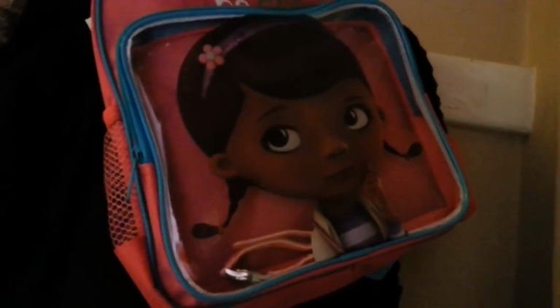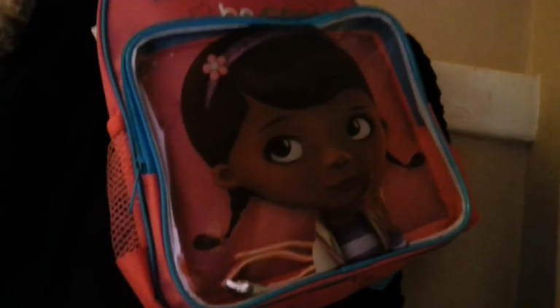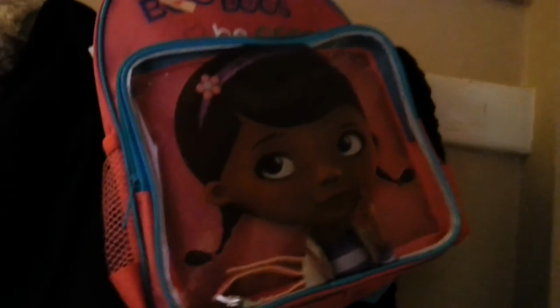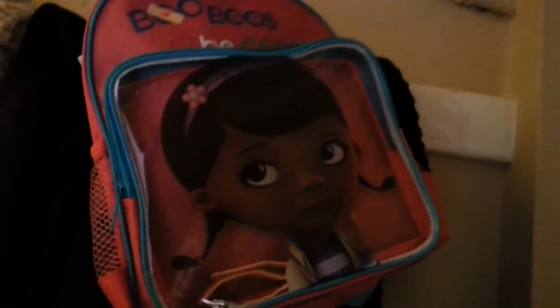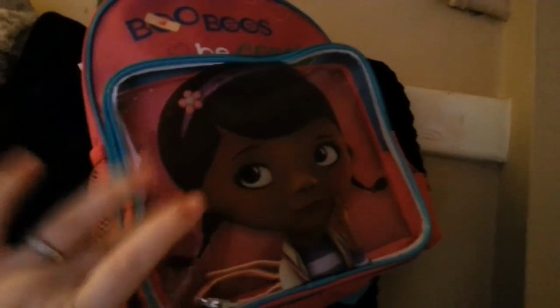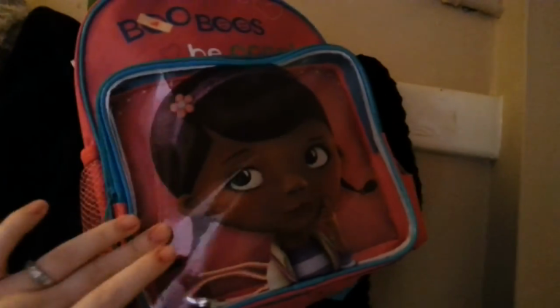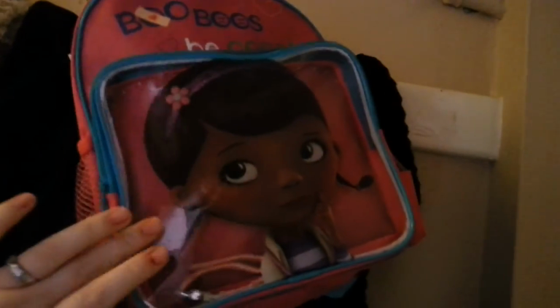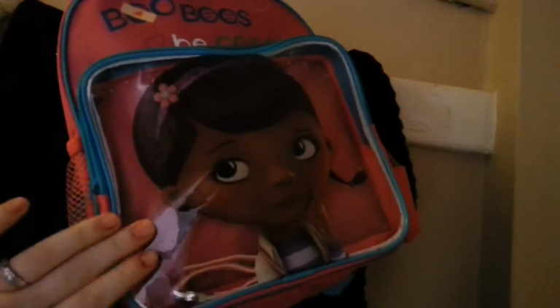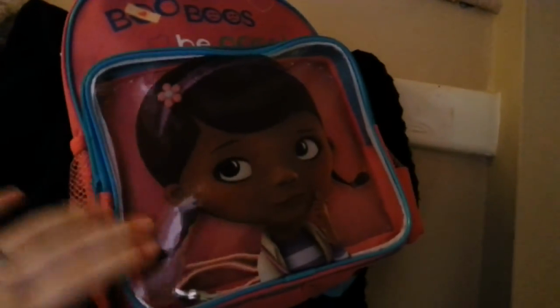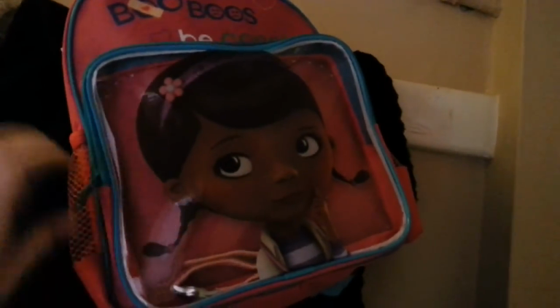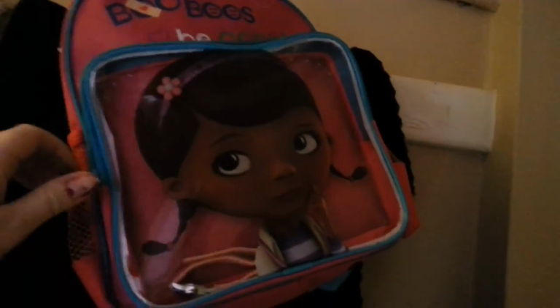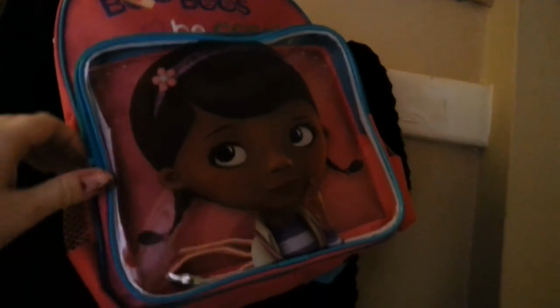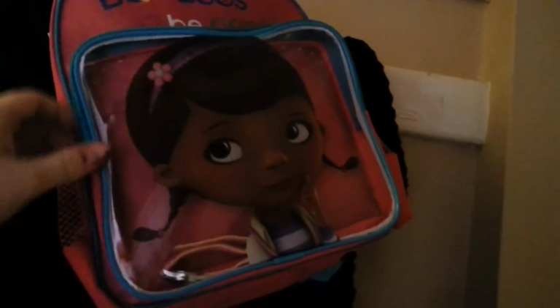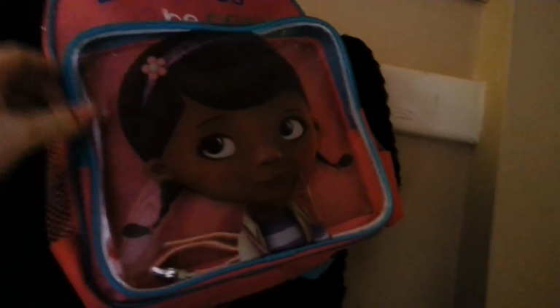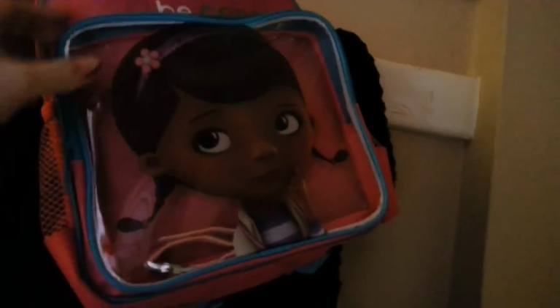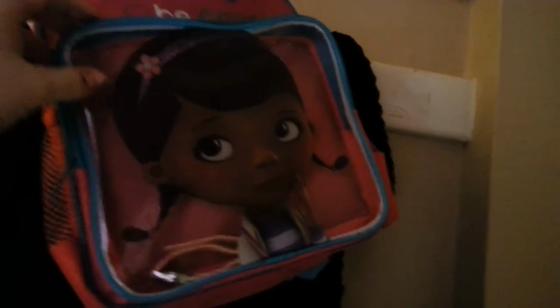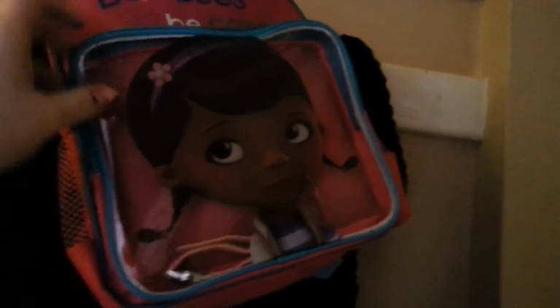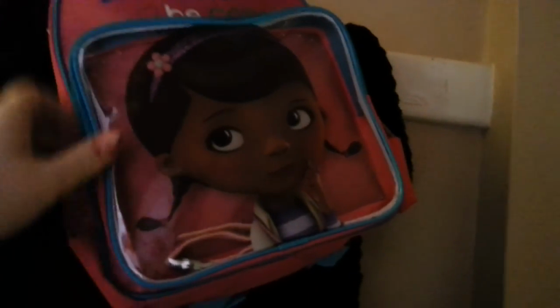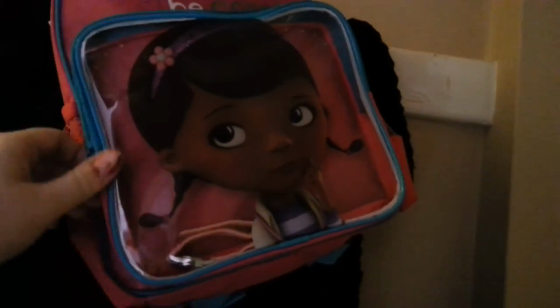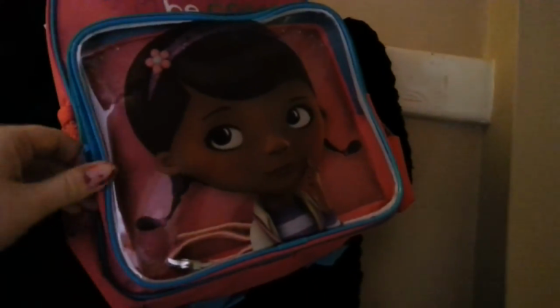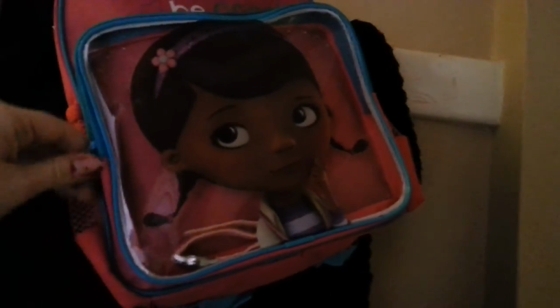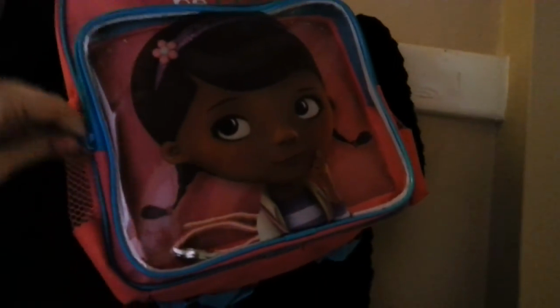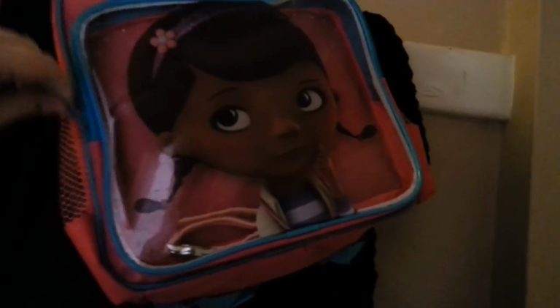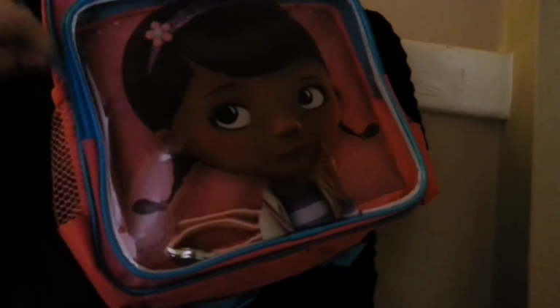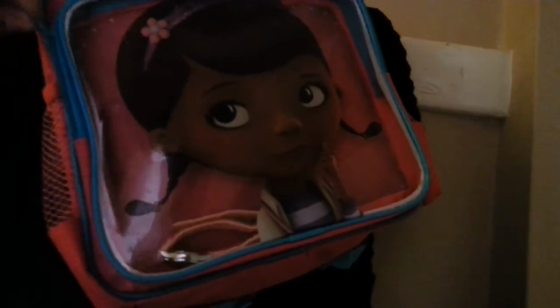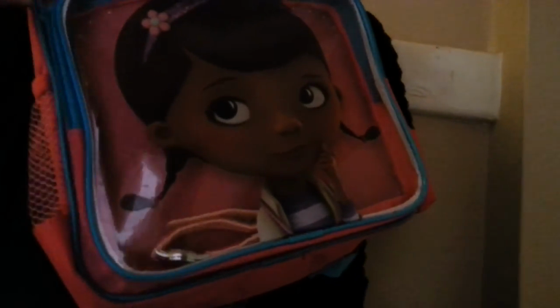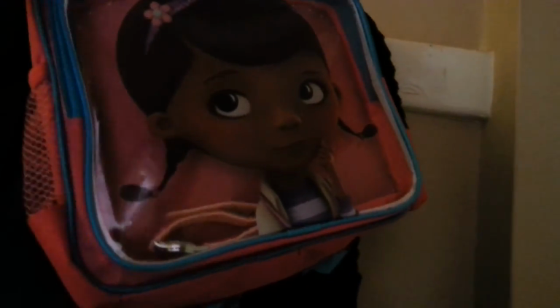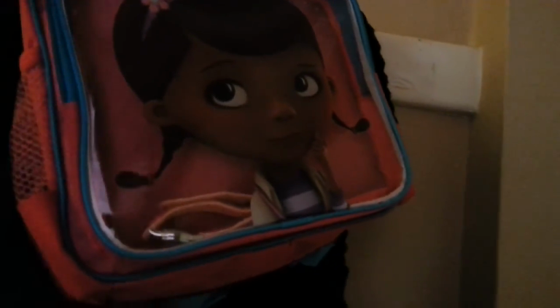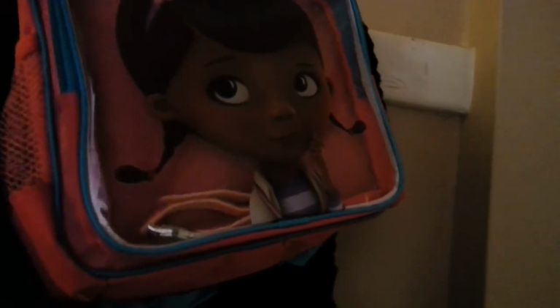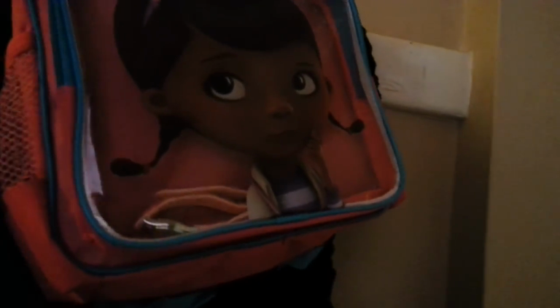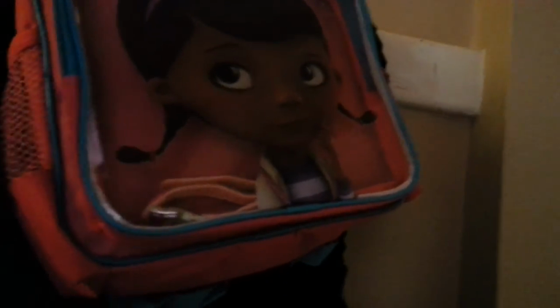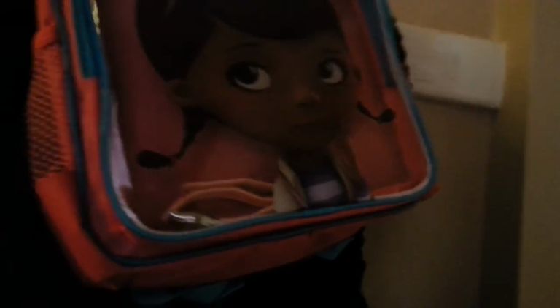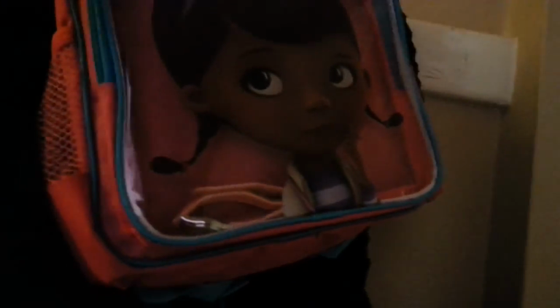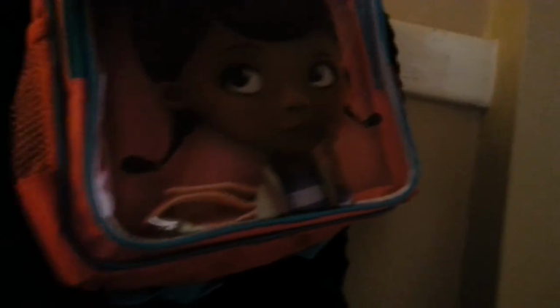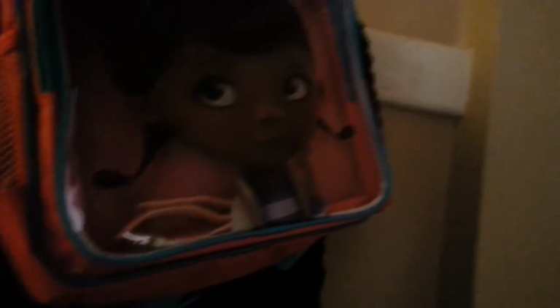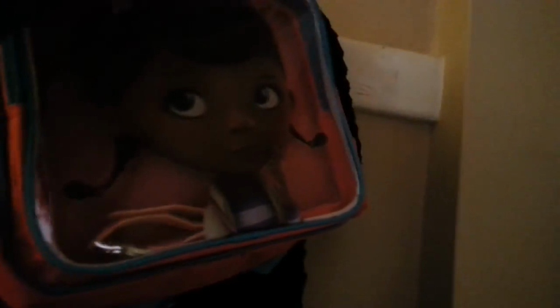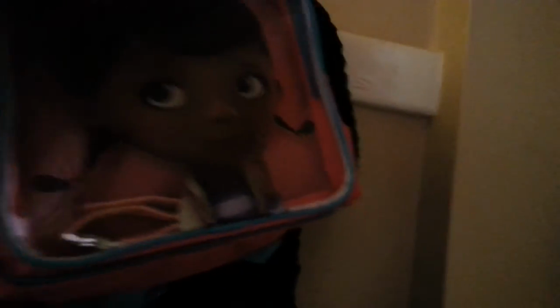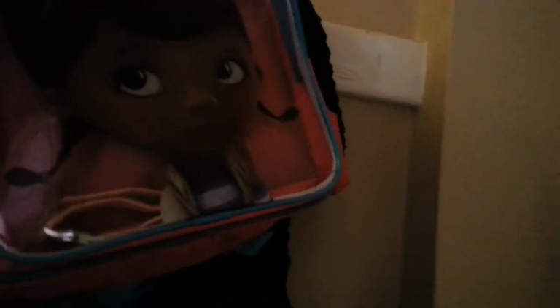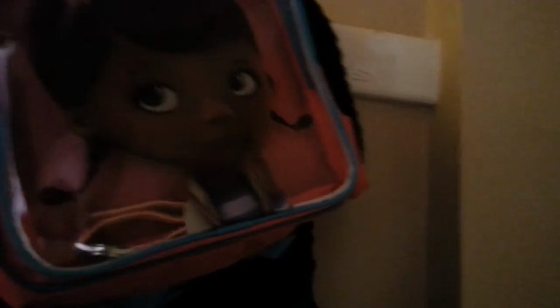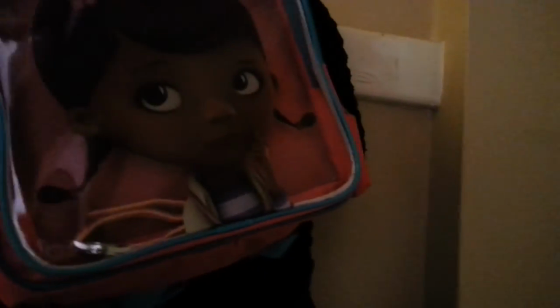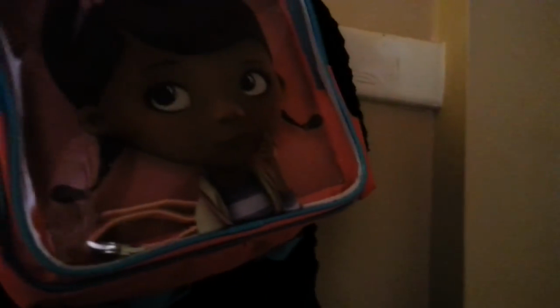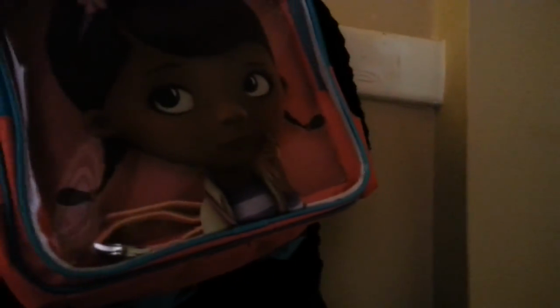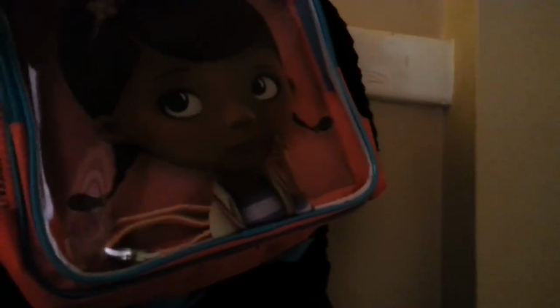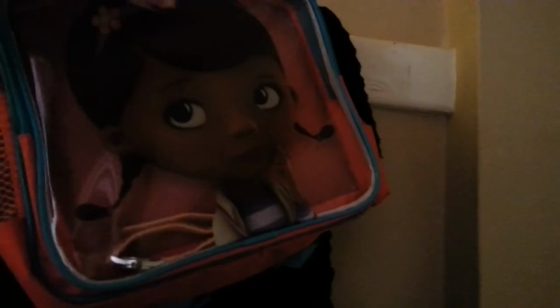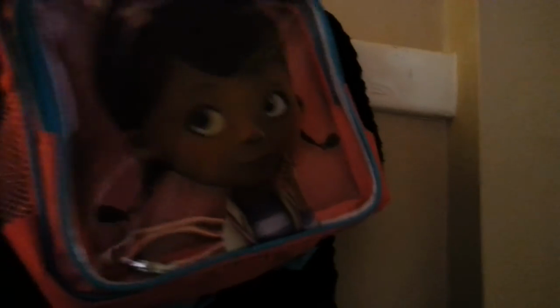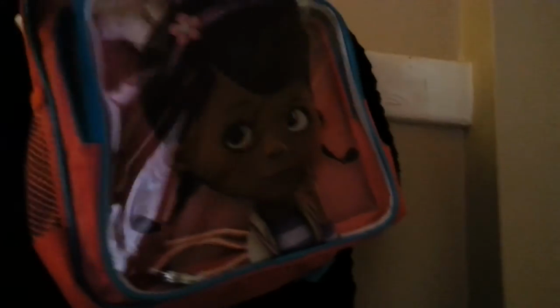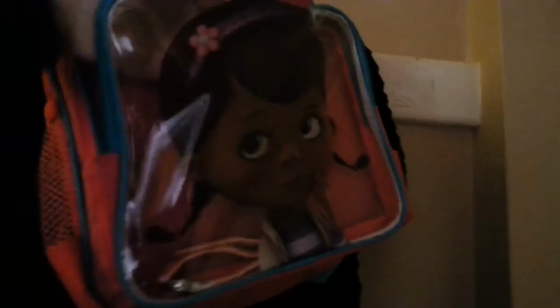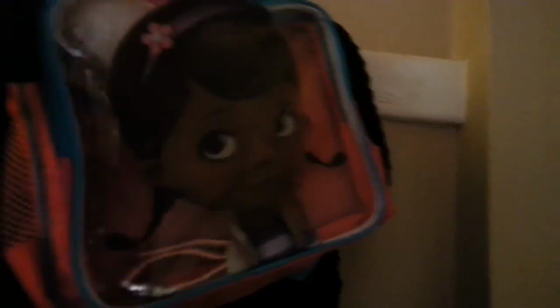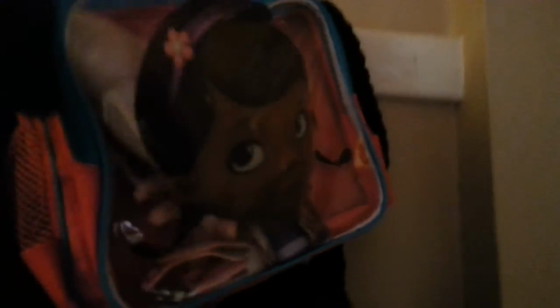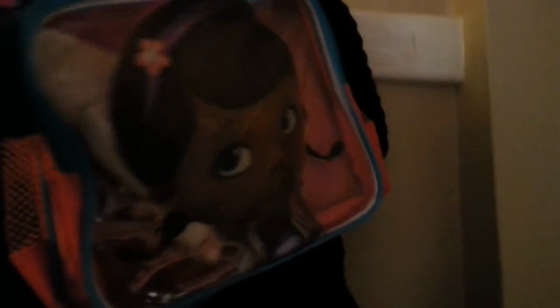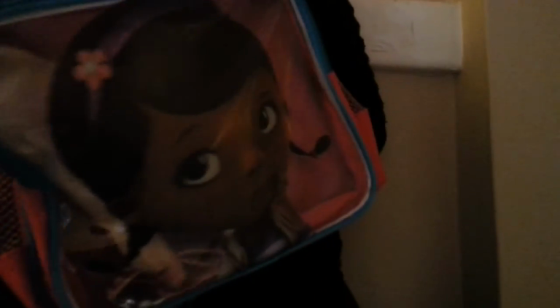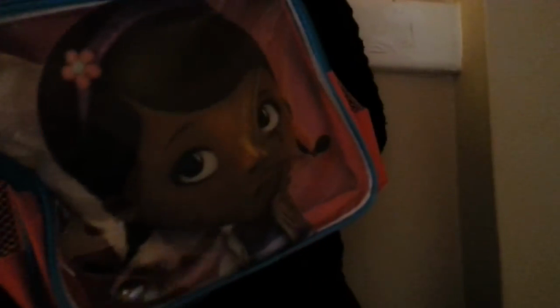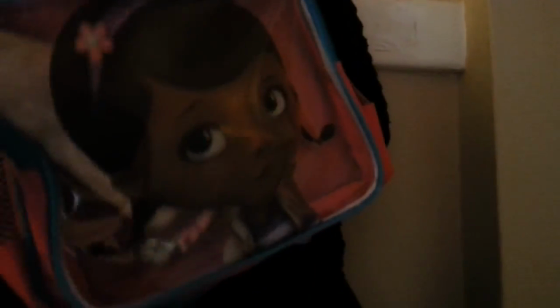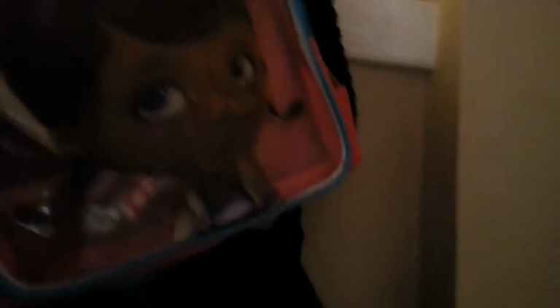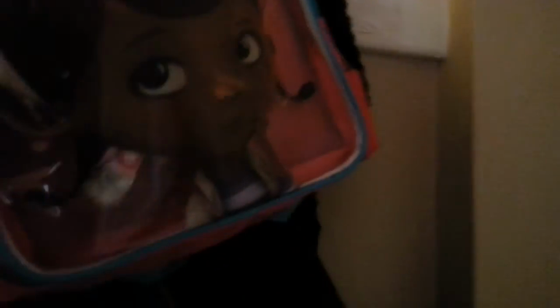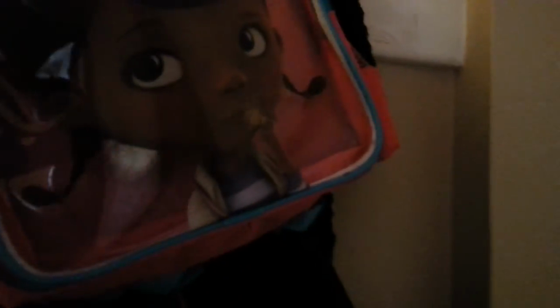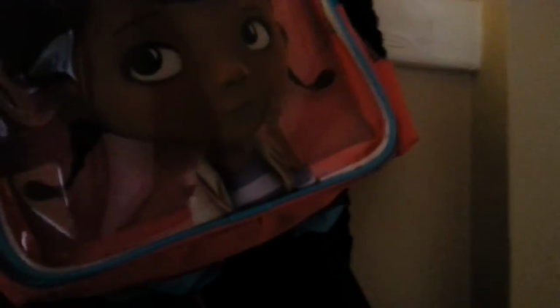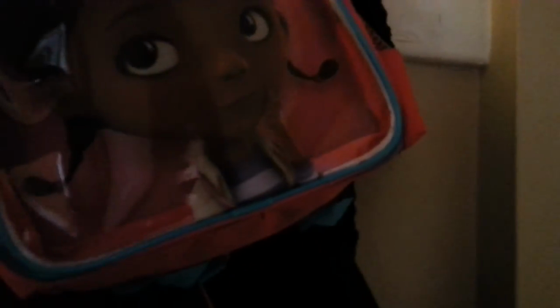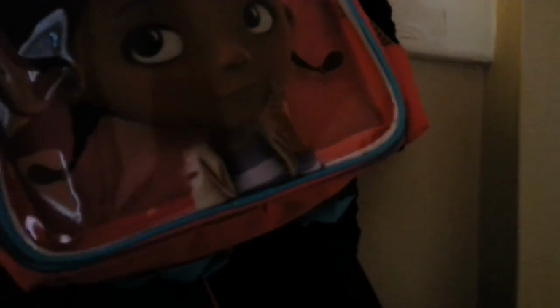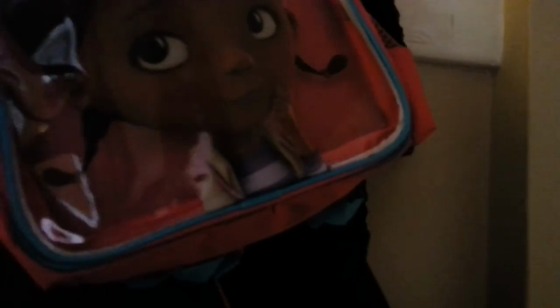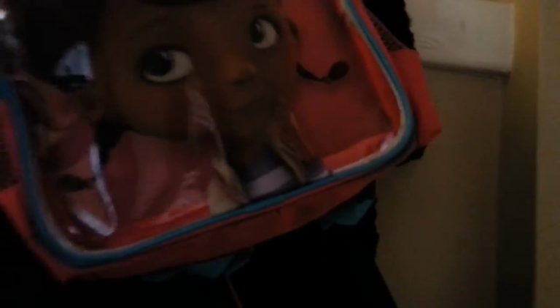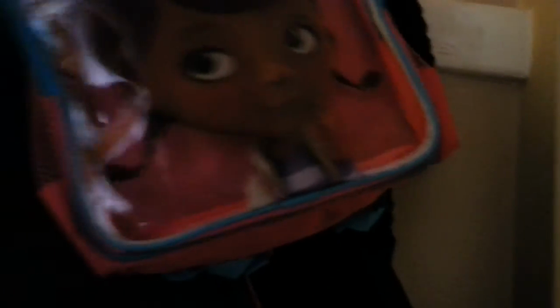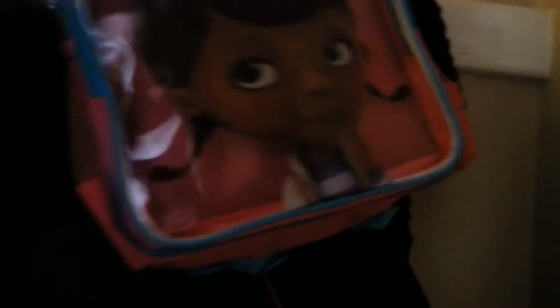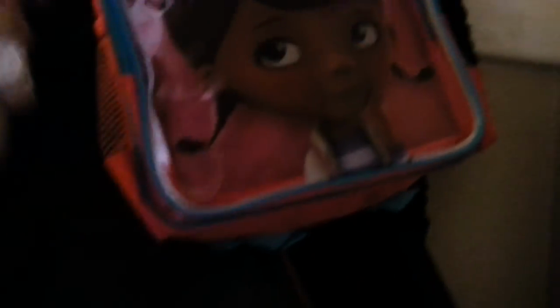She got this Doc McStuffins bag for school. There should be a lunchbox somewhere as well, which was a Peppa Pig lunchbox.